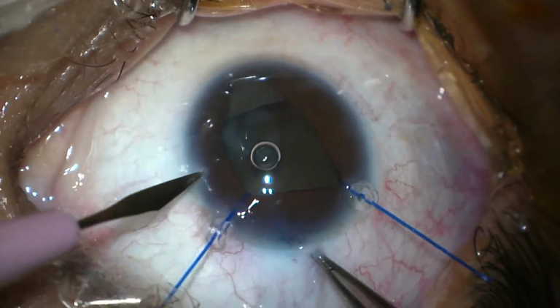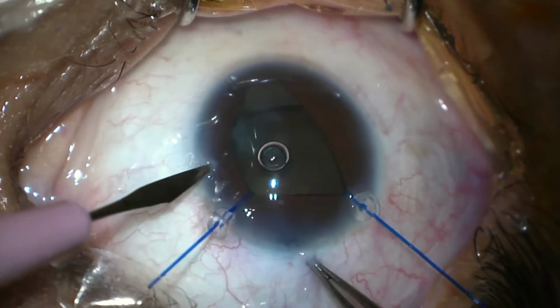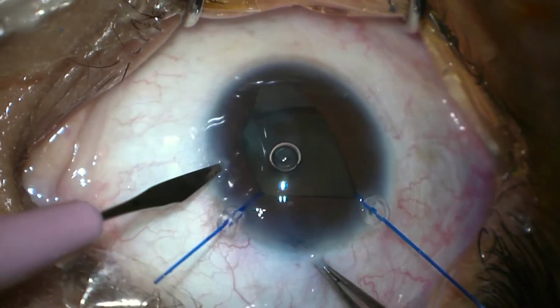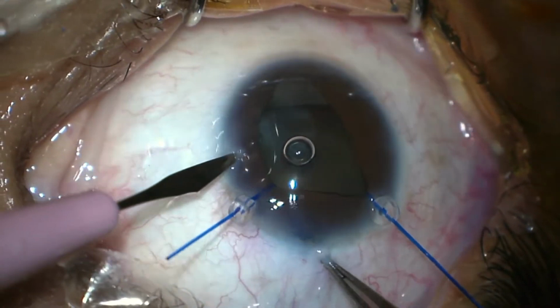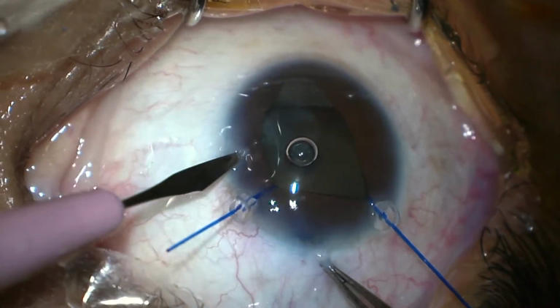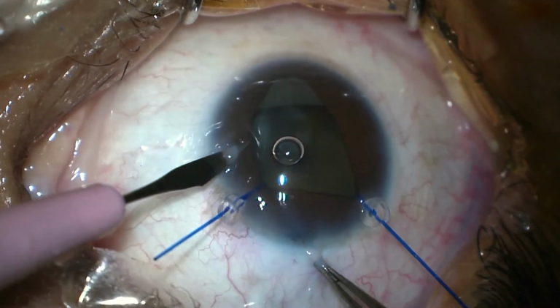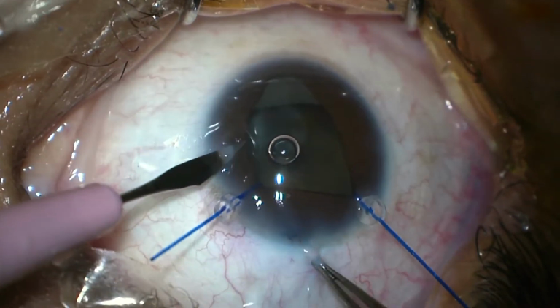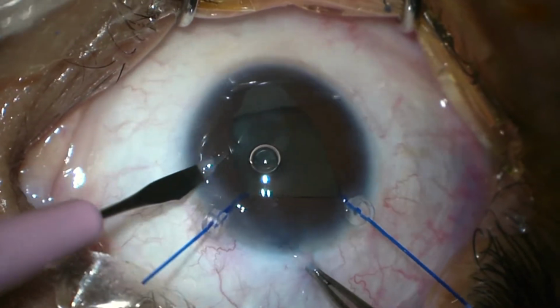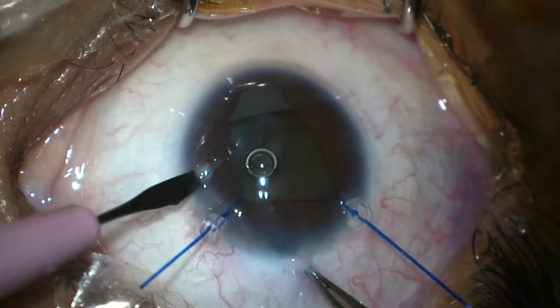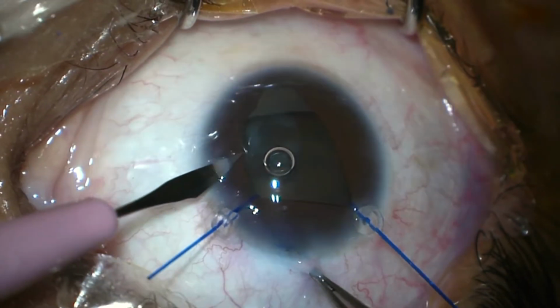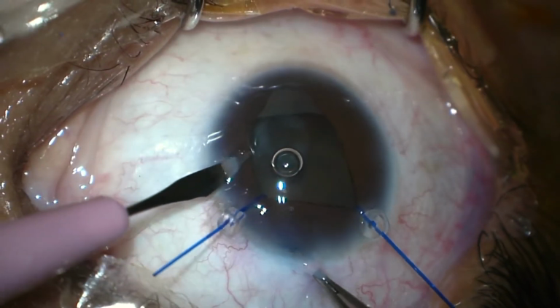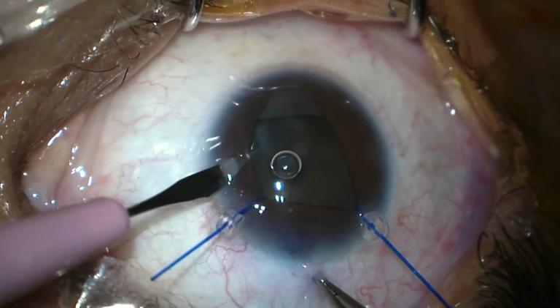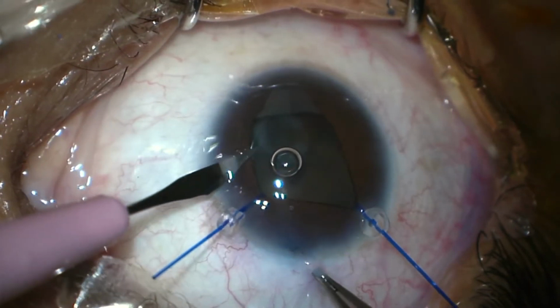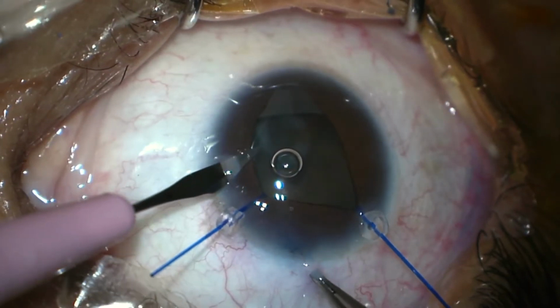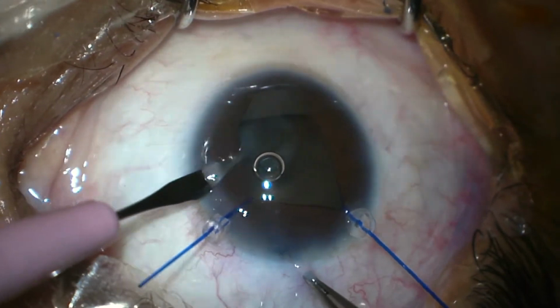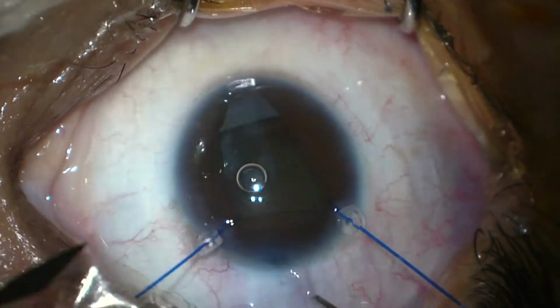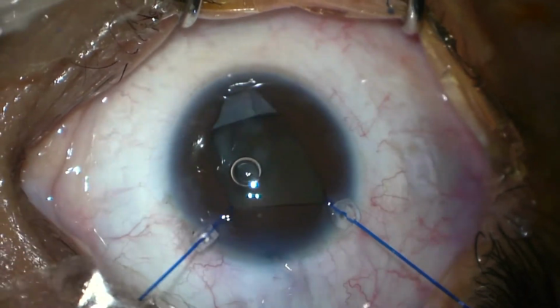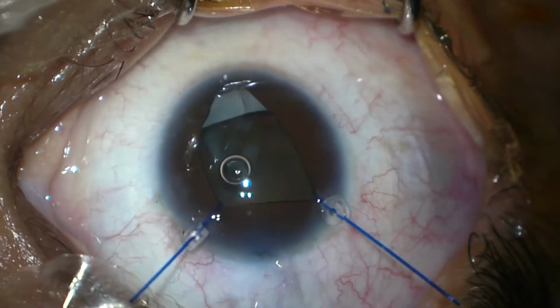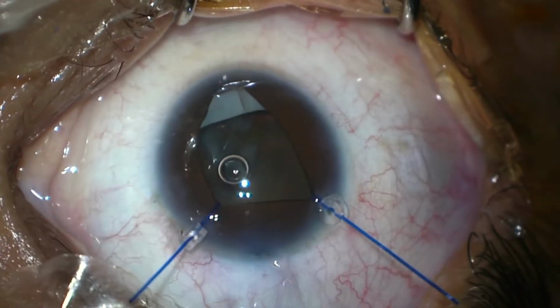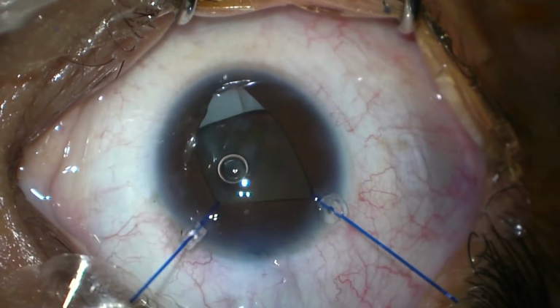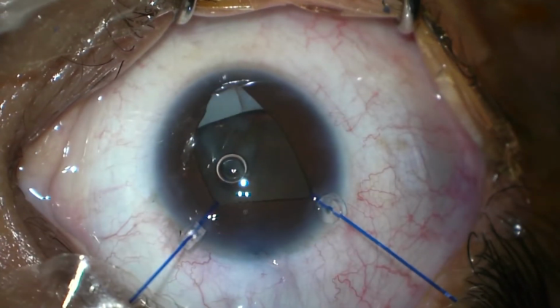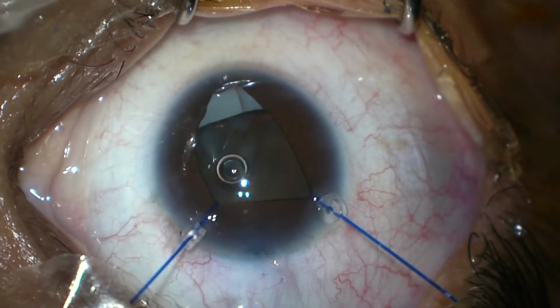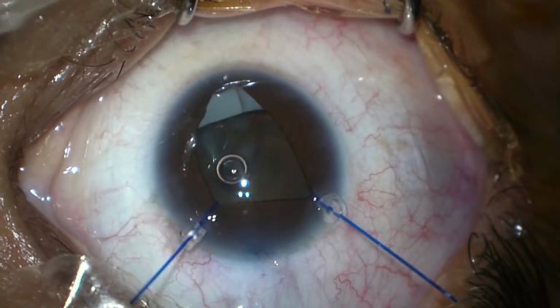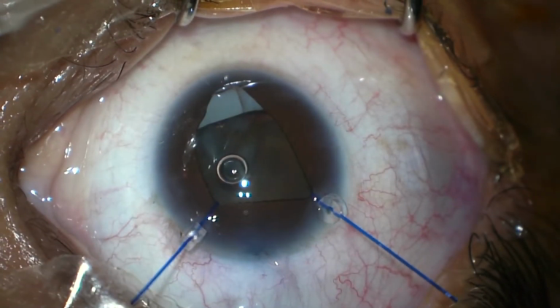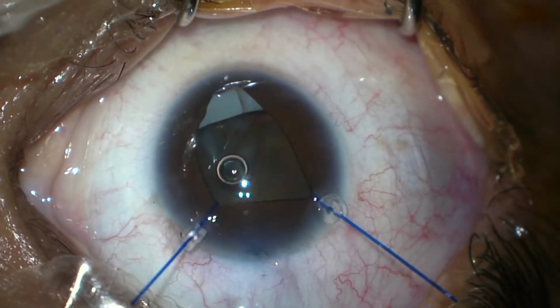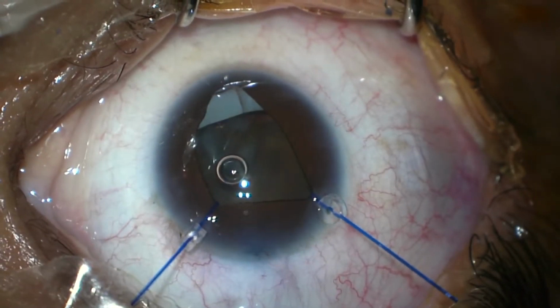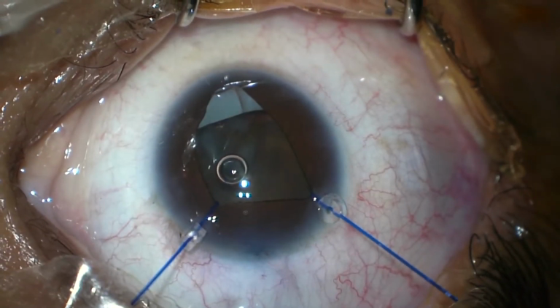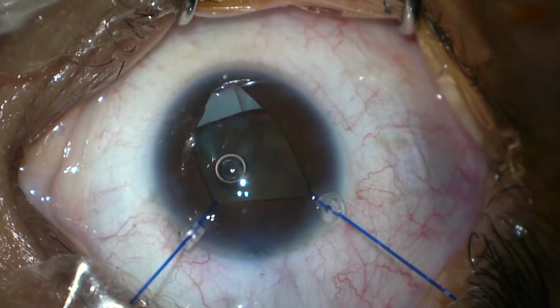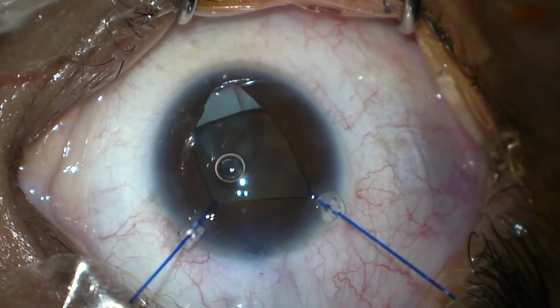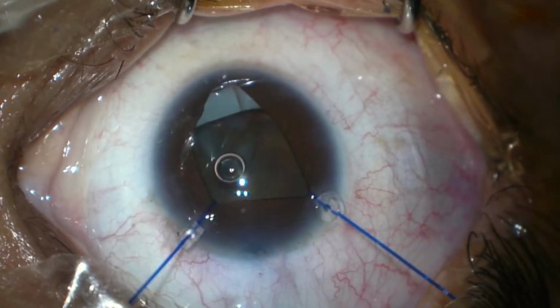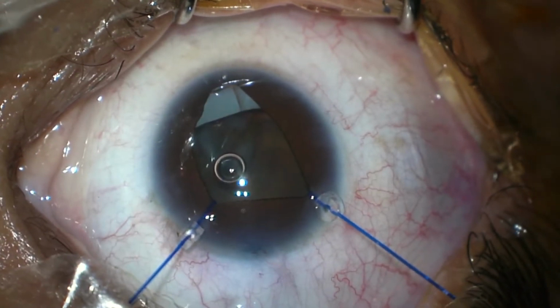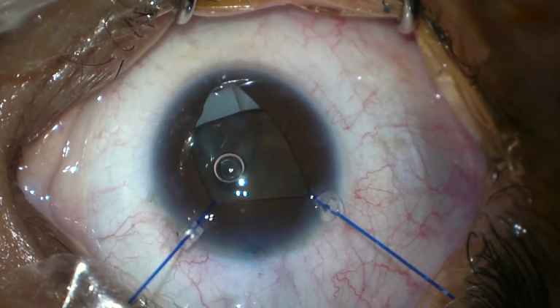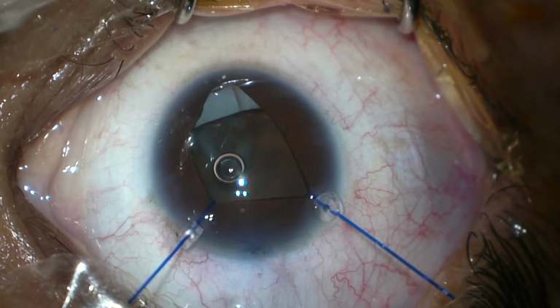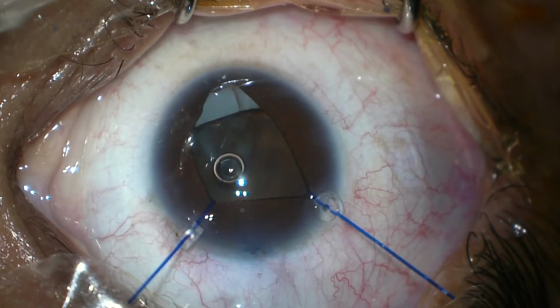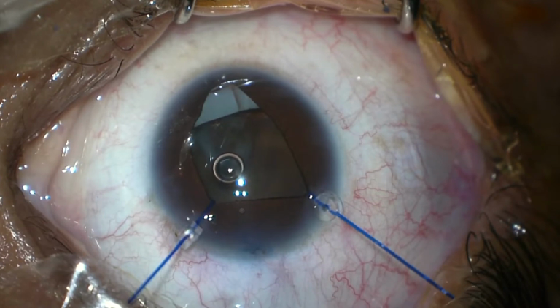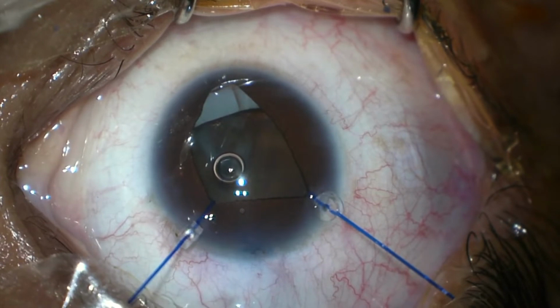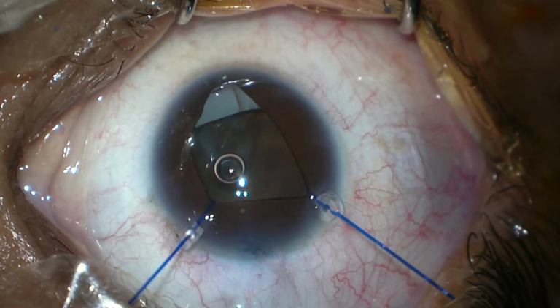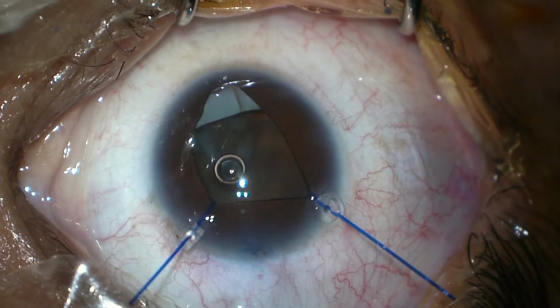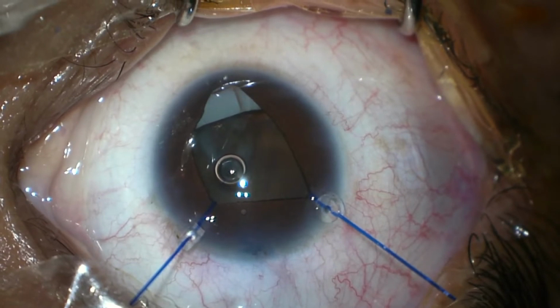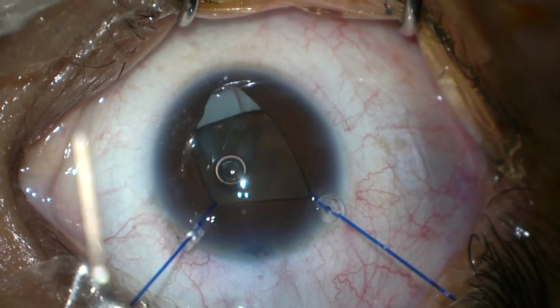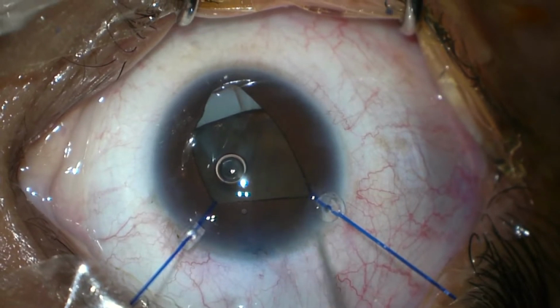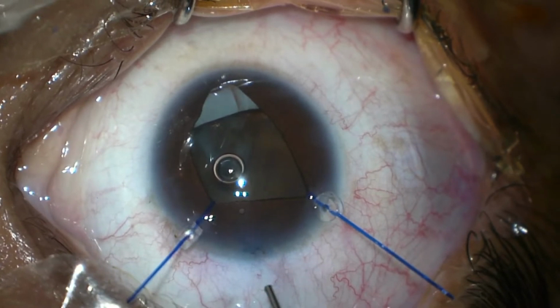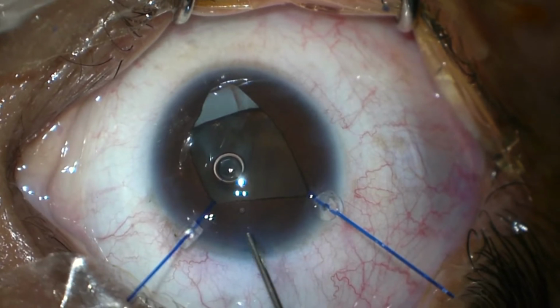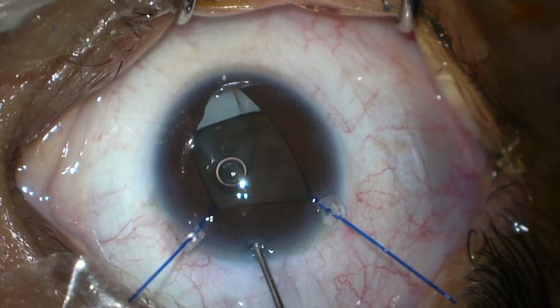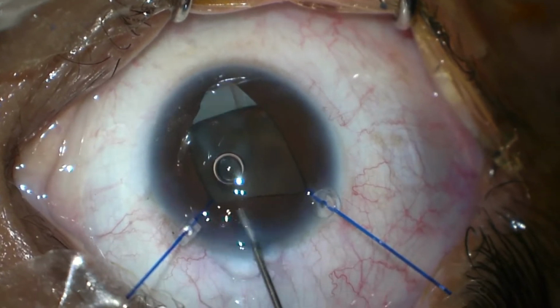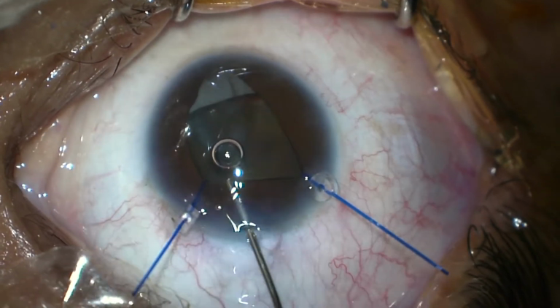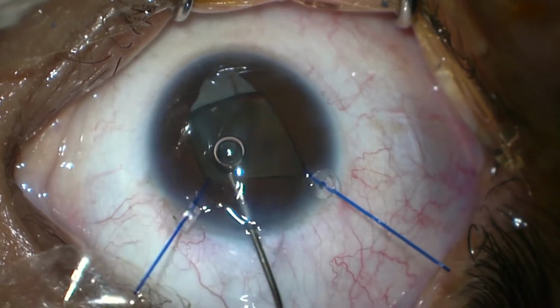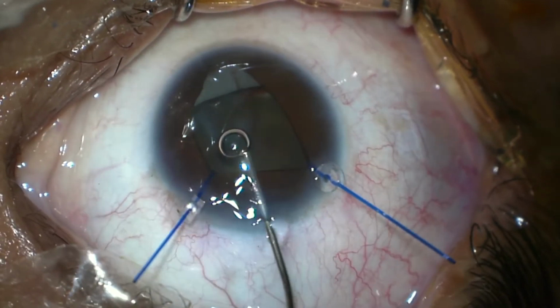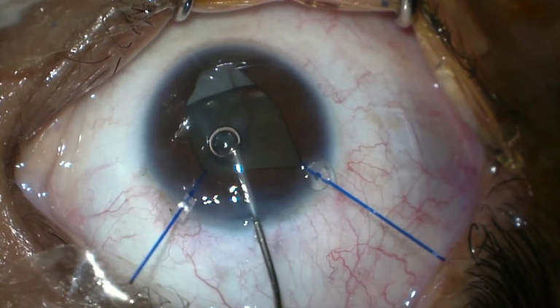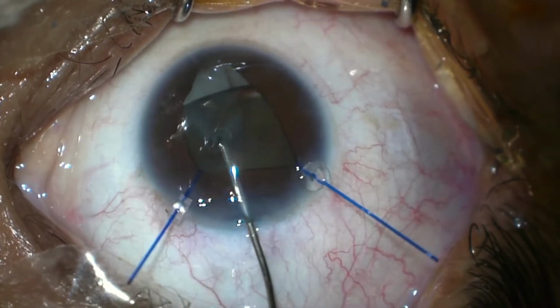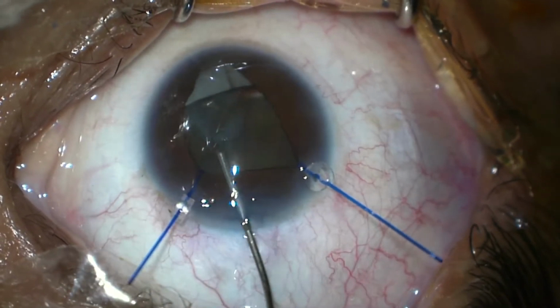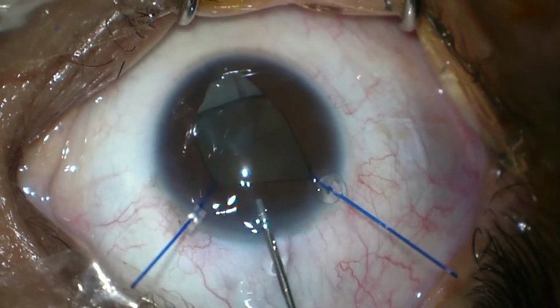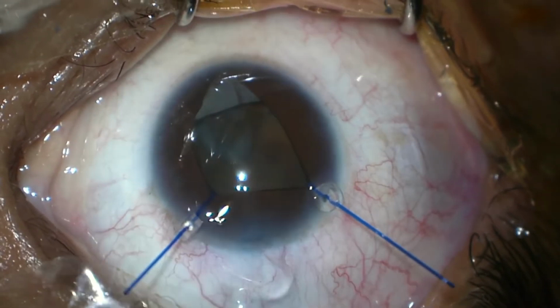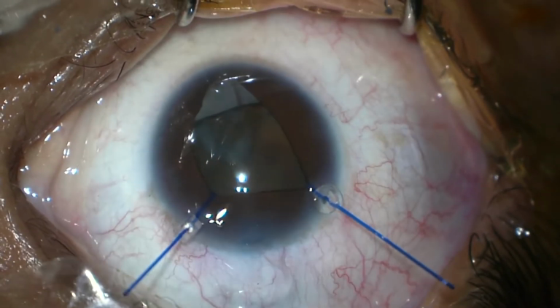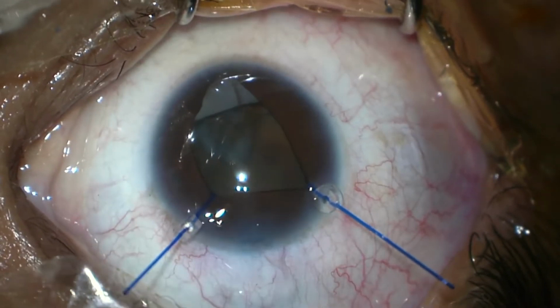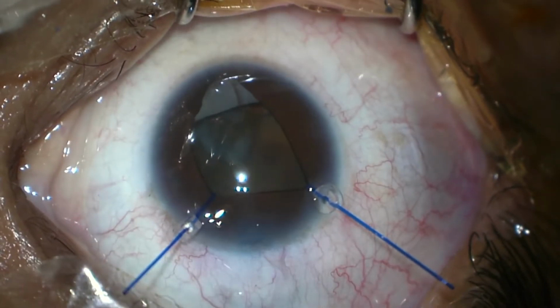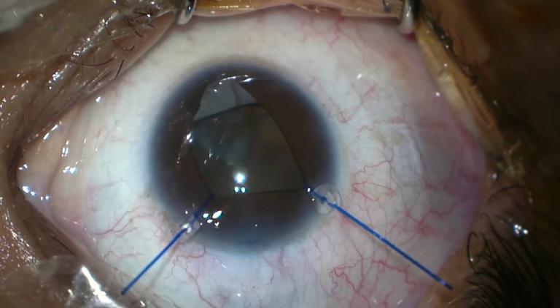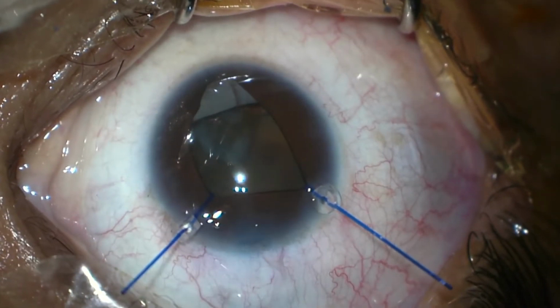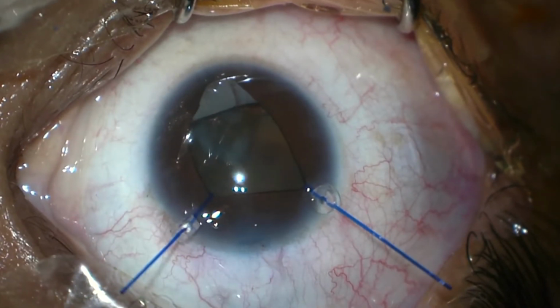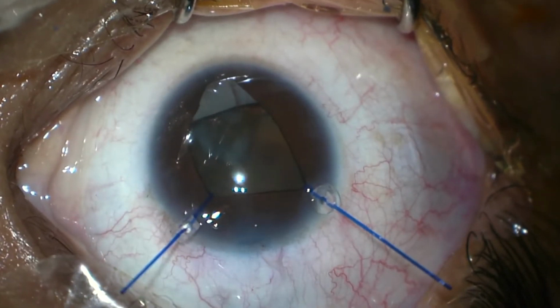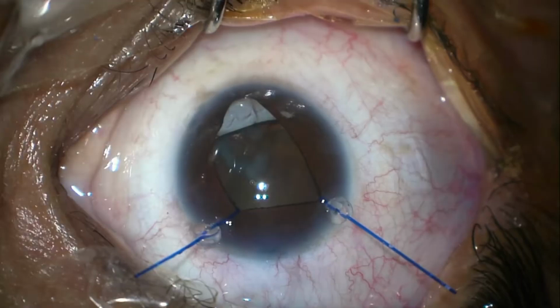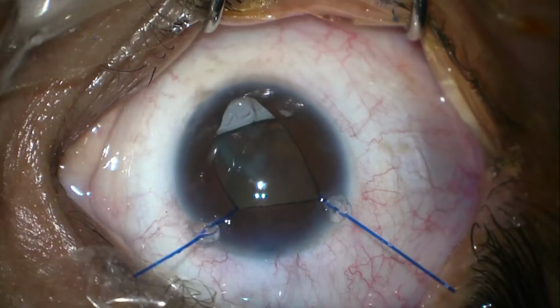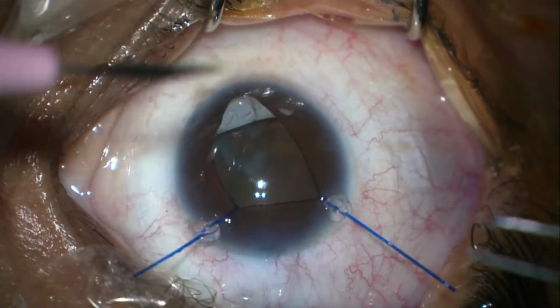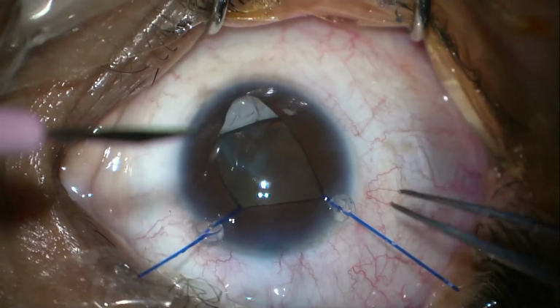We have also made the side port for irrigation and aspiration.